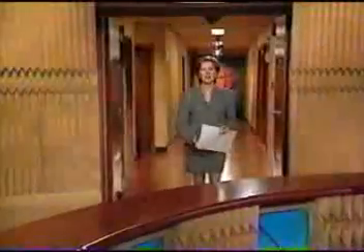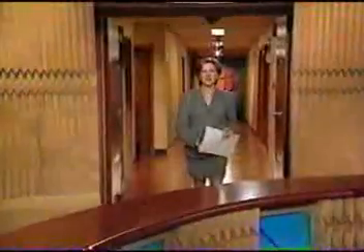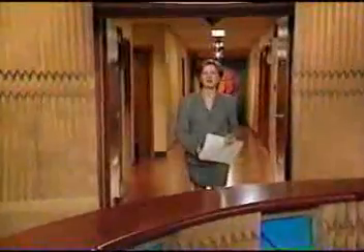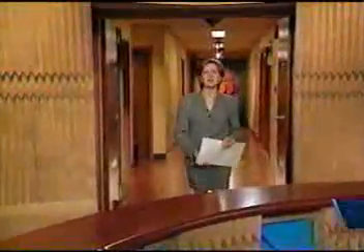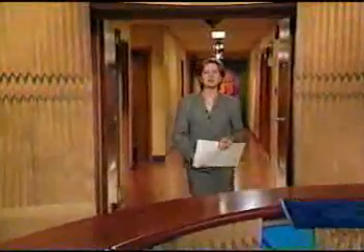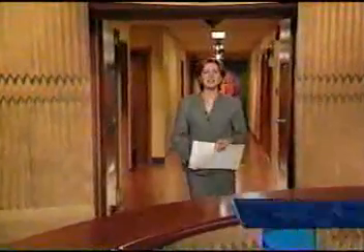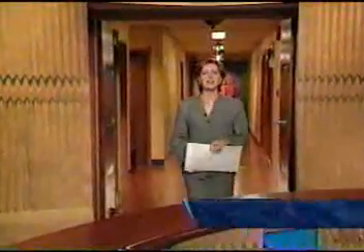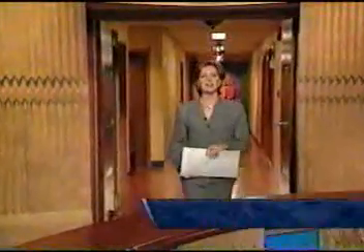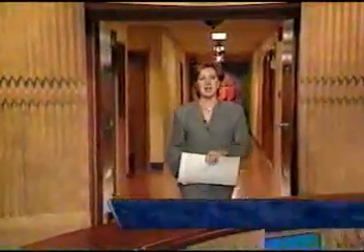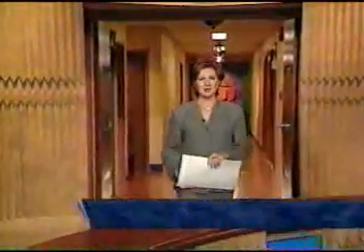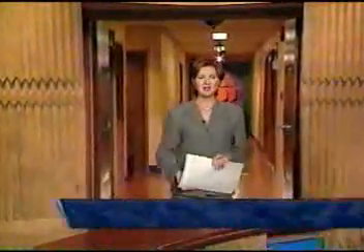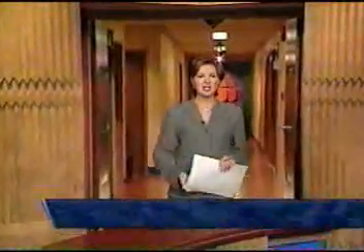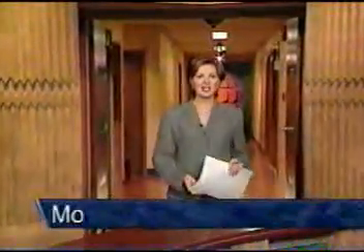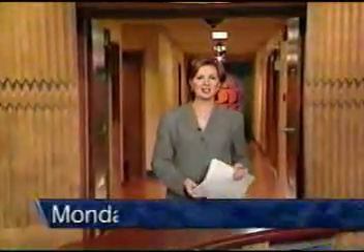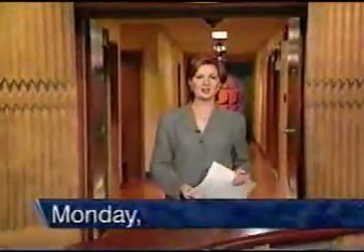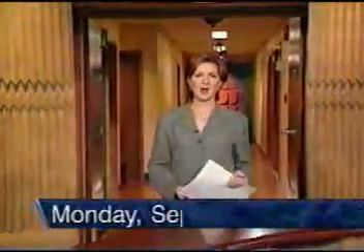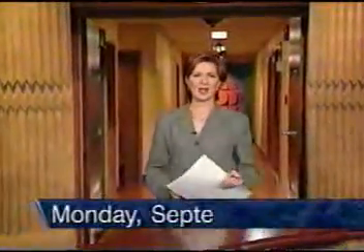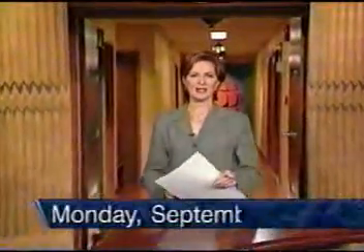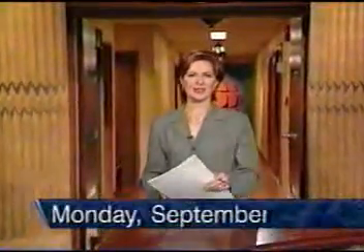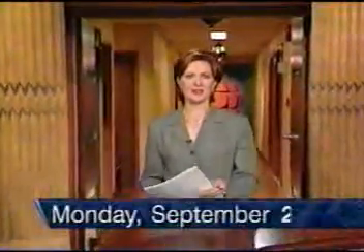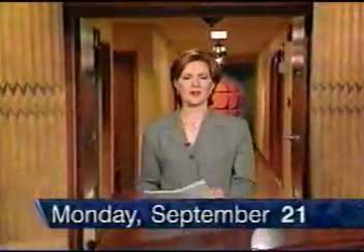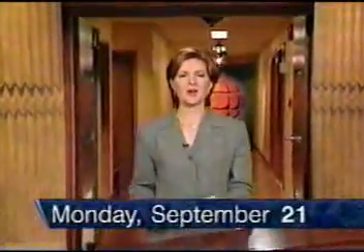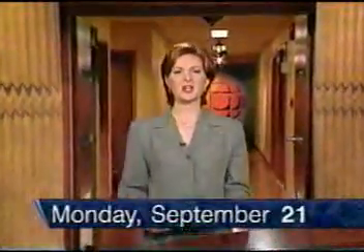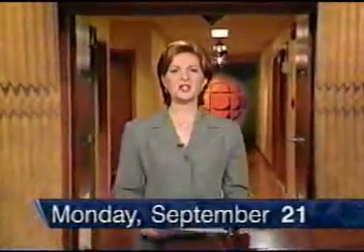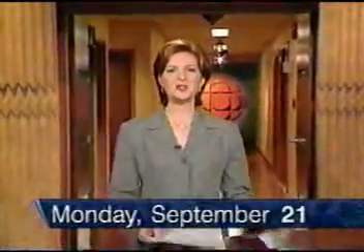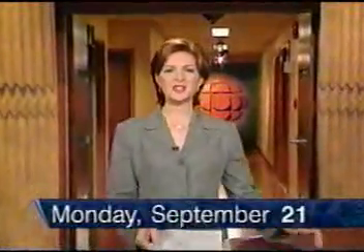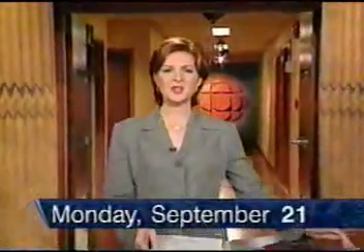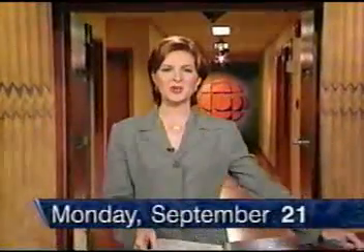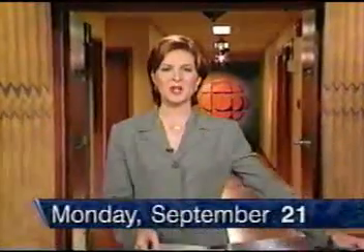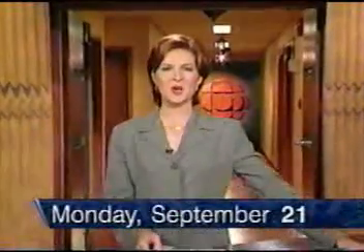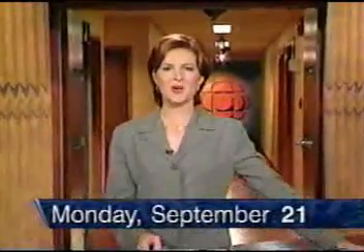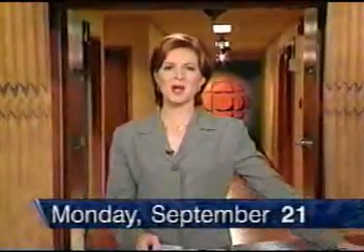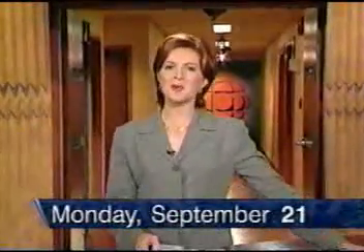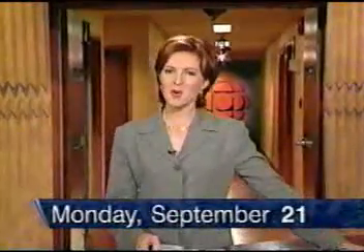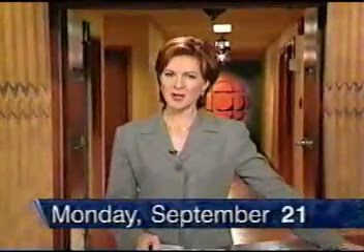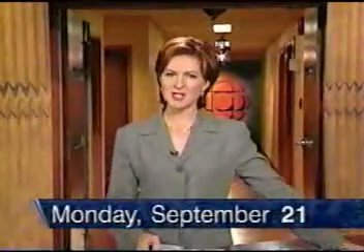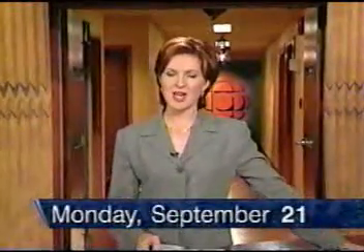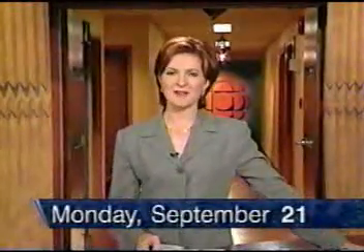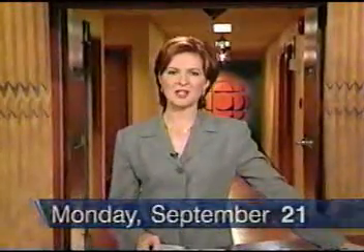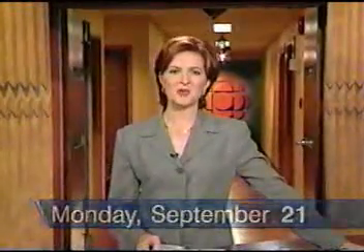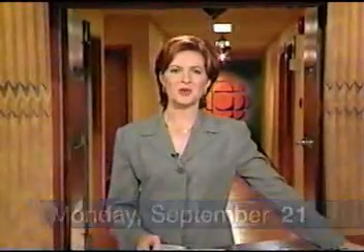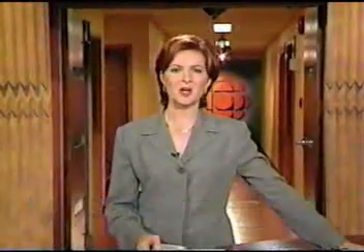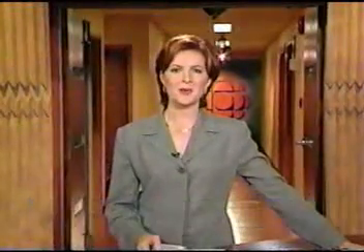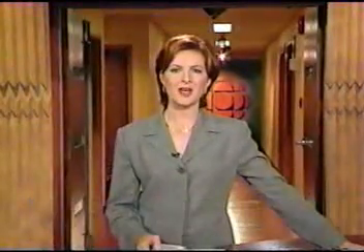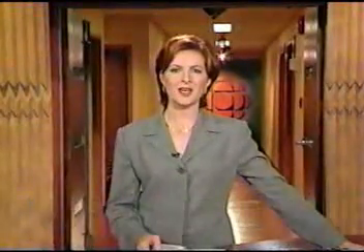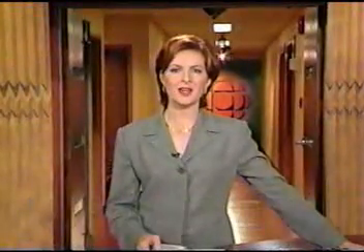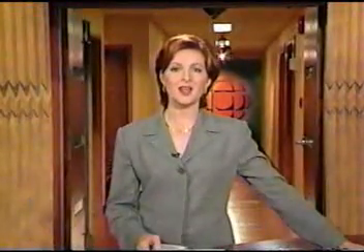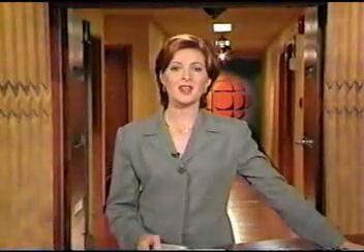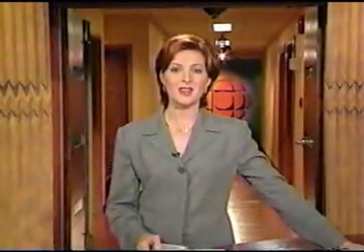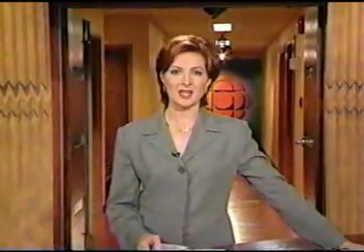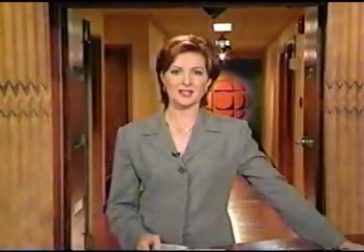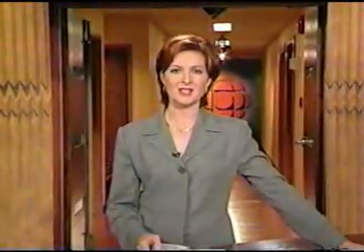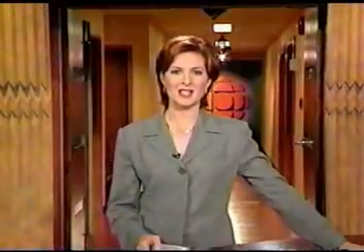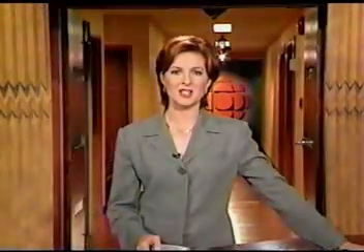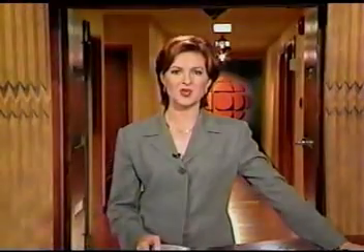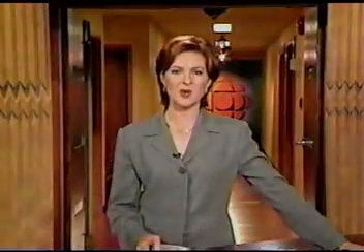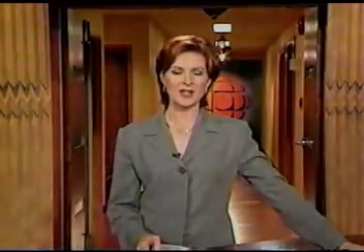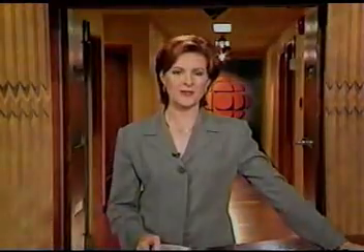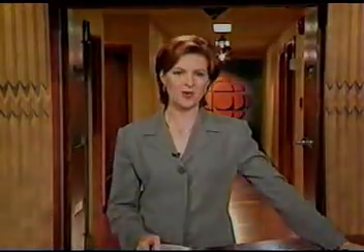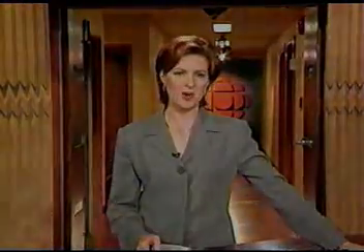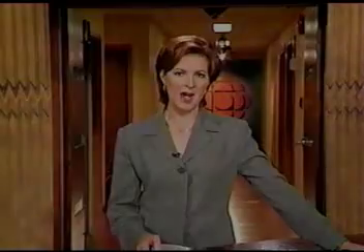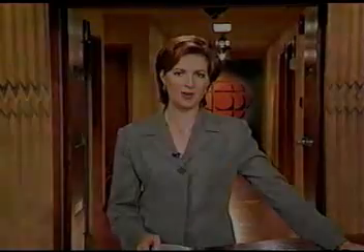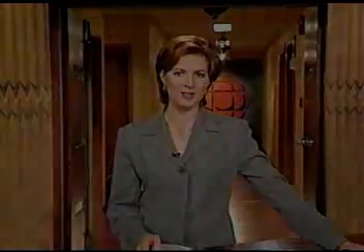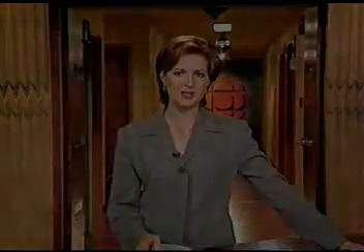Good evening, I'm Diana Swain. From our new studio on Portage Avenue in Winnipeg, this is 24 Hours.